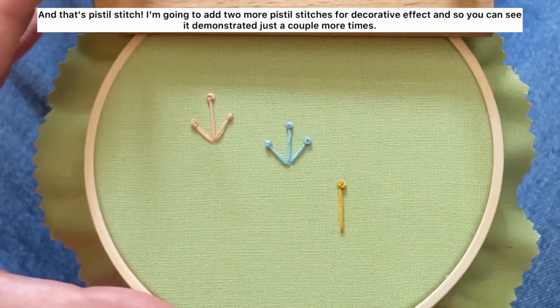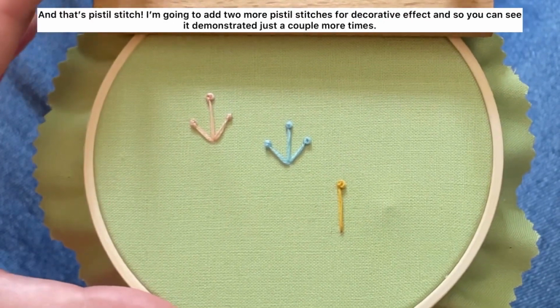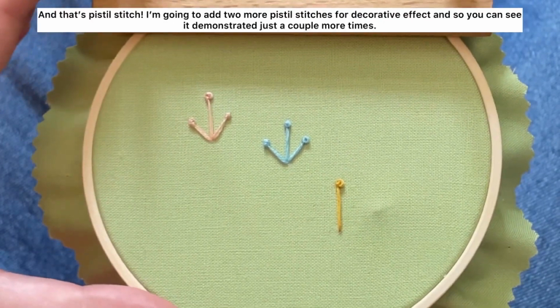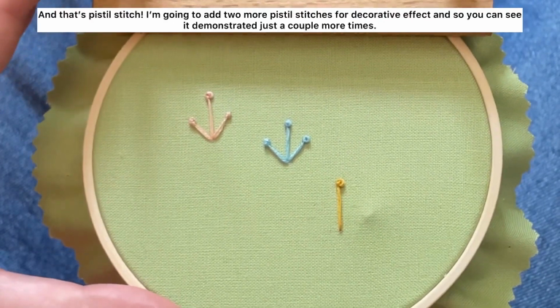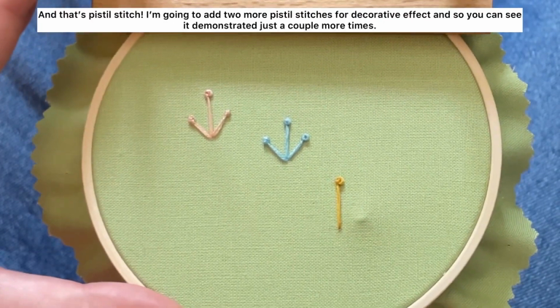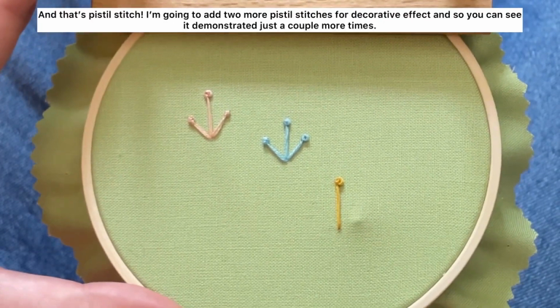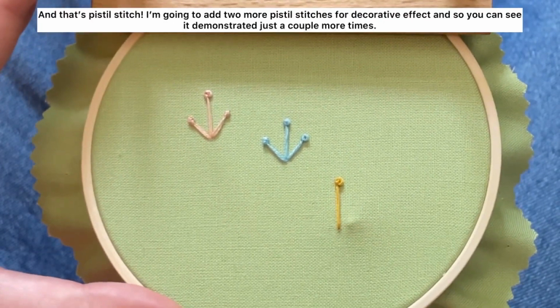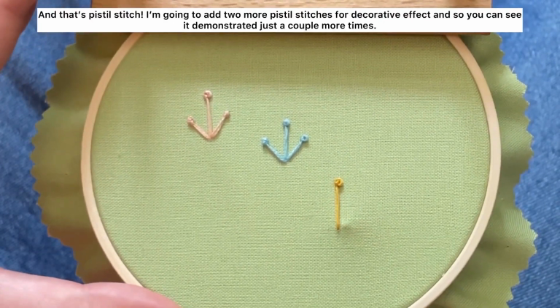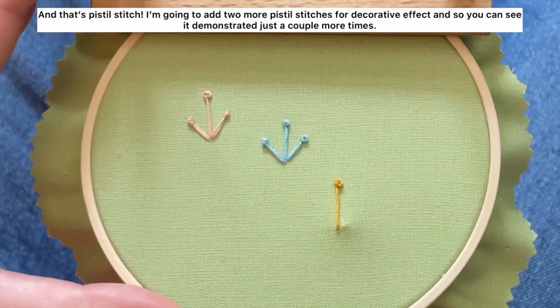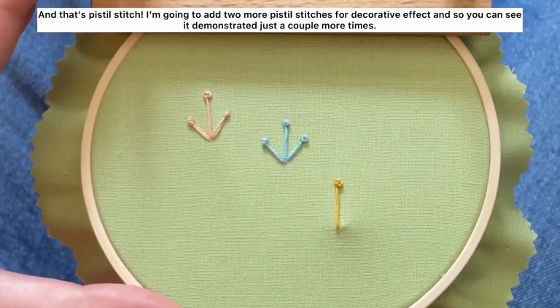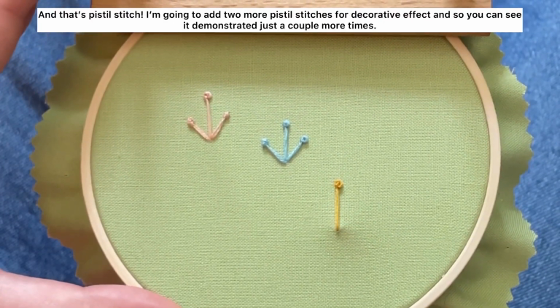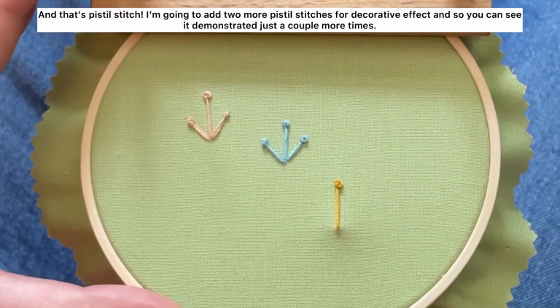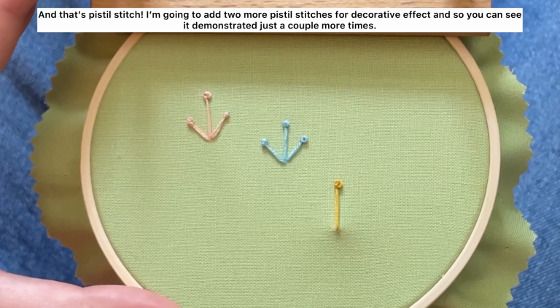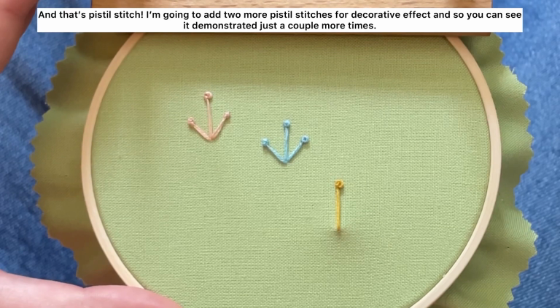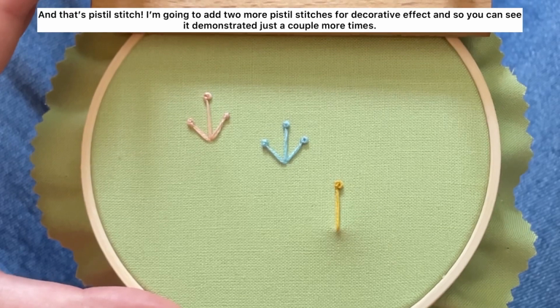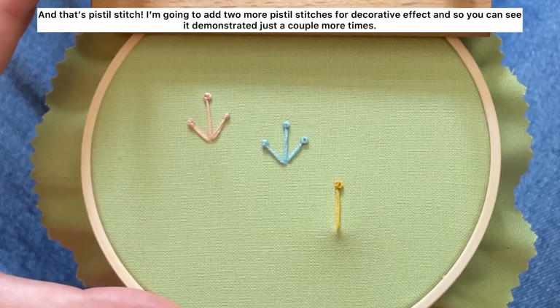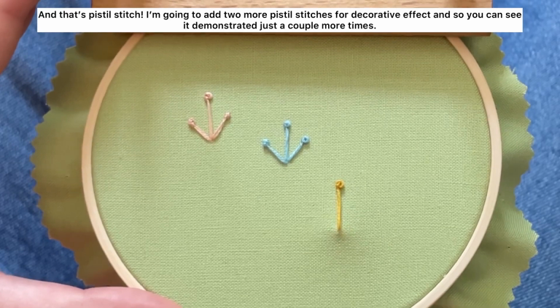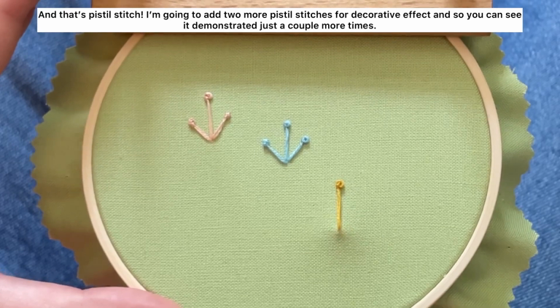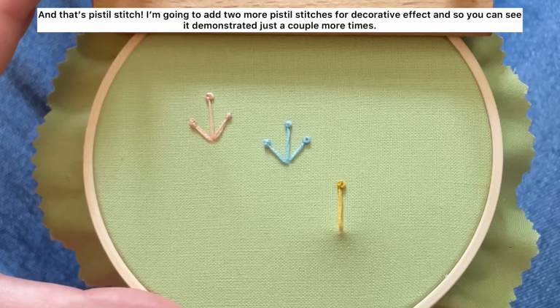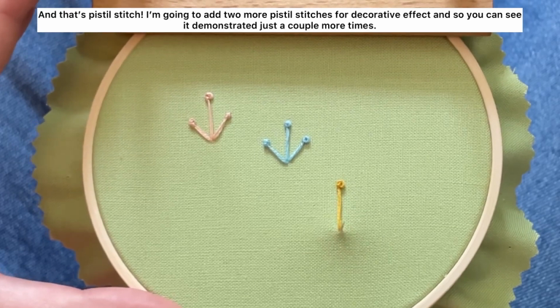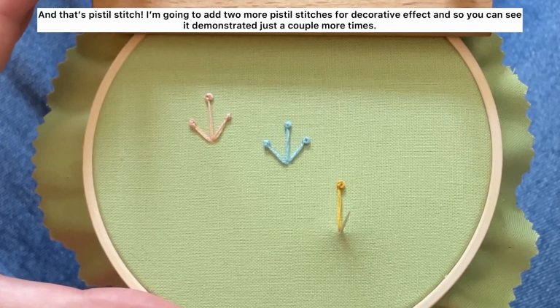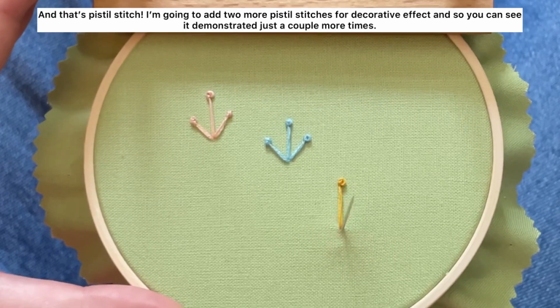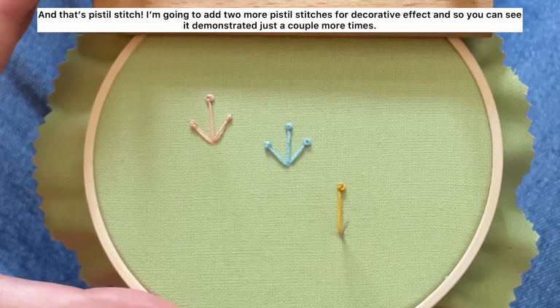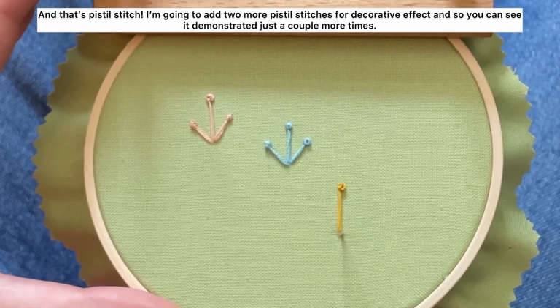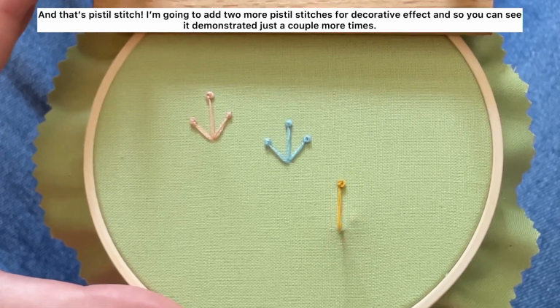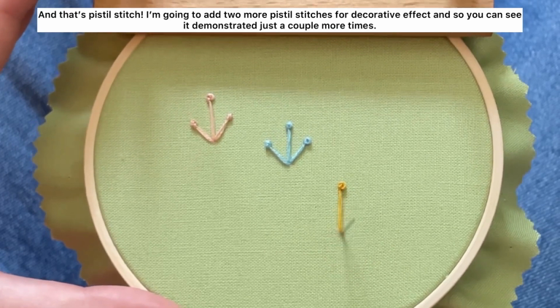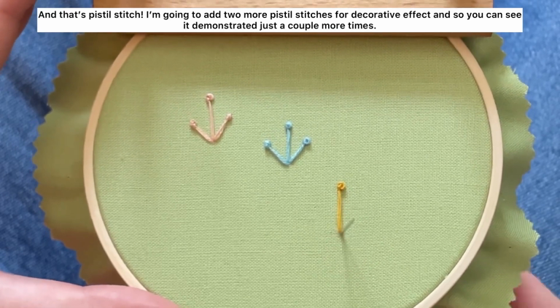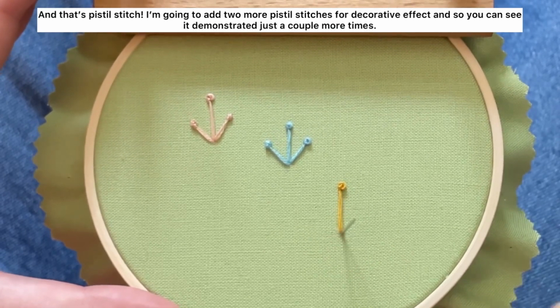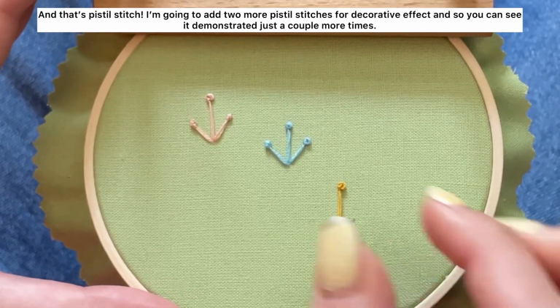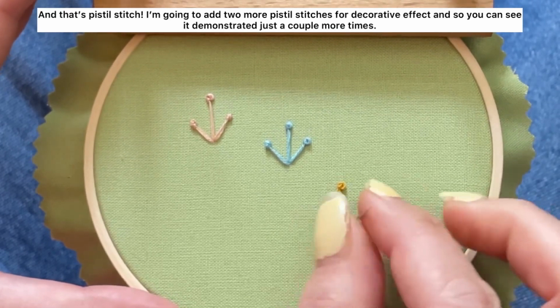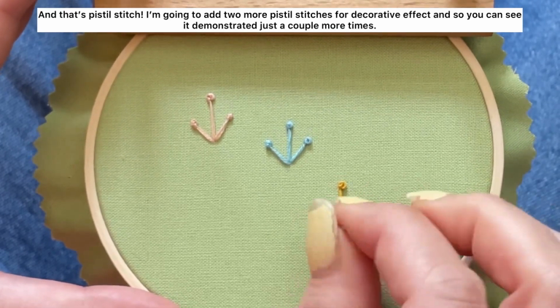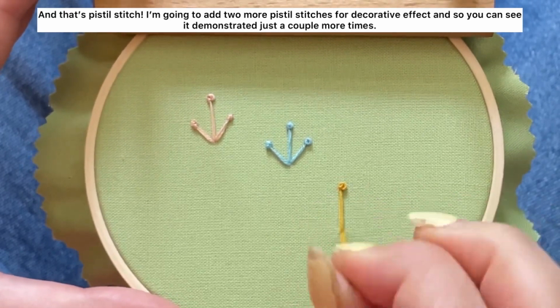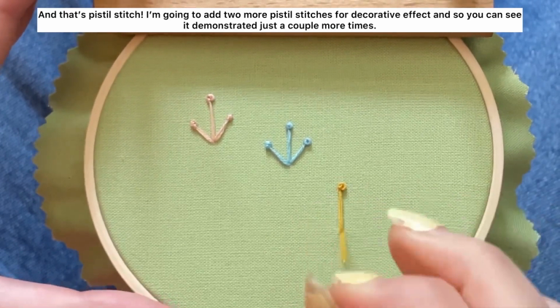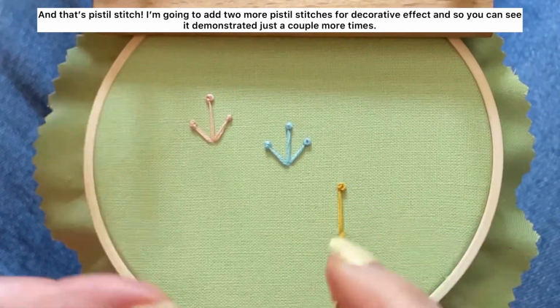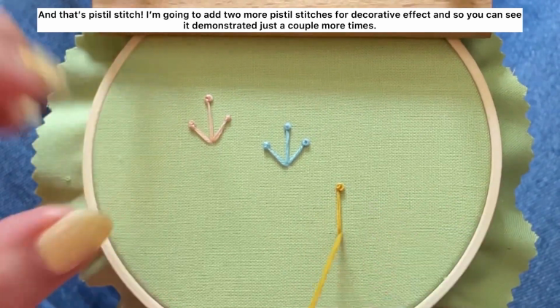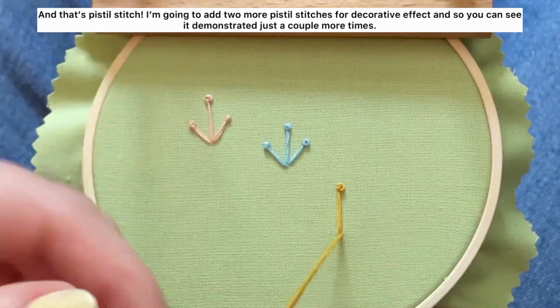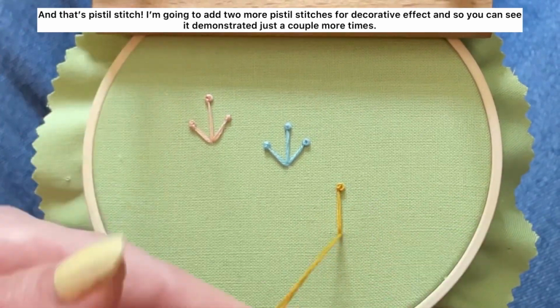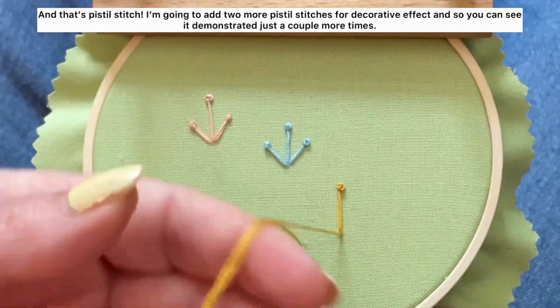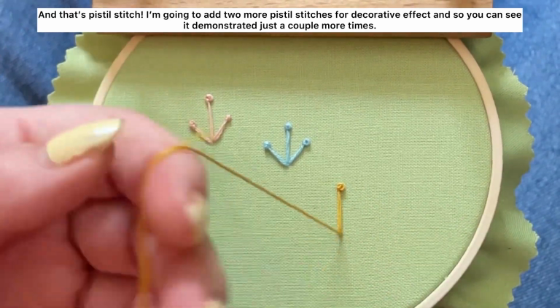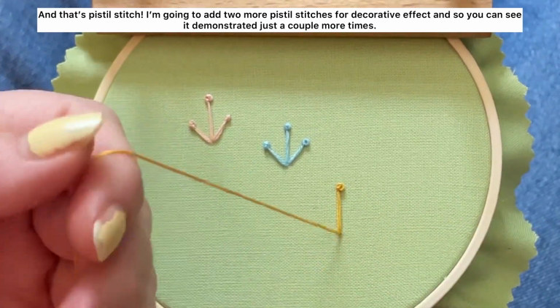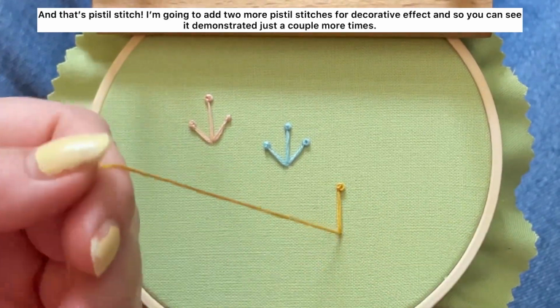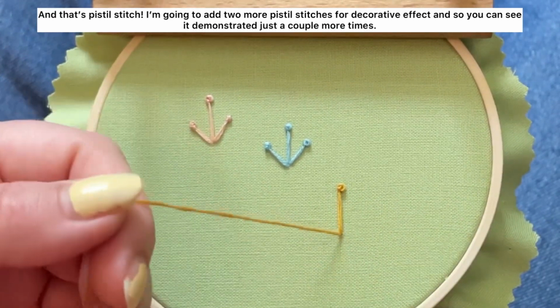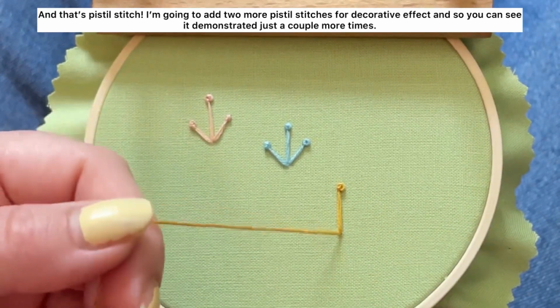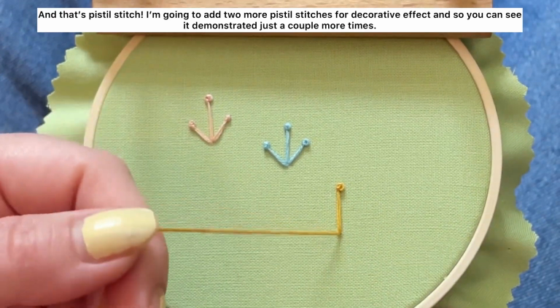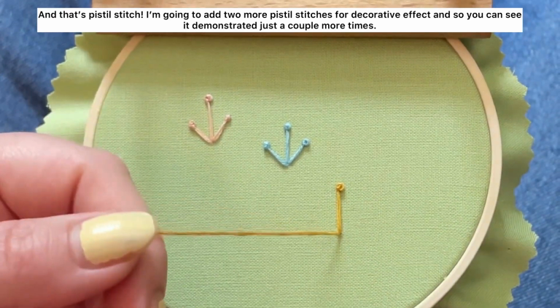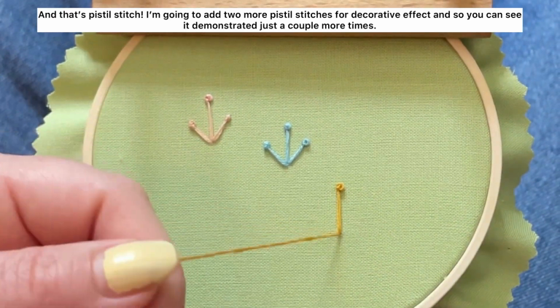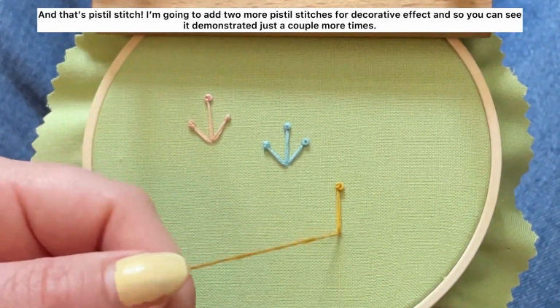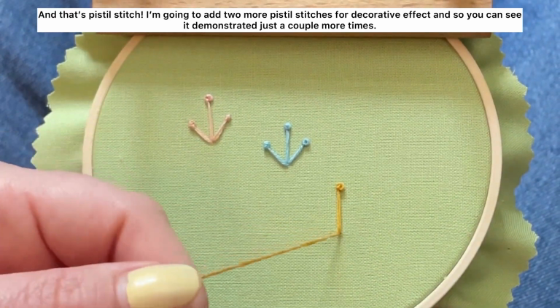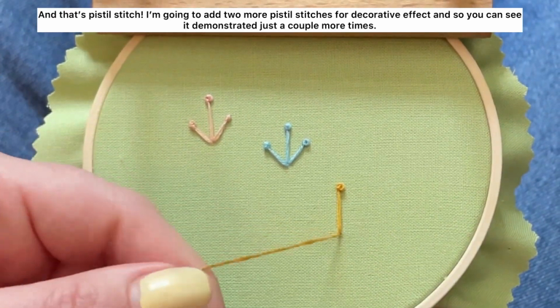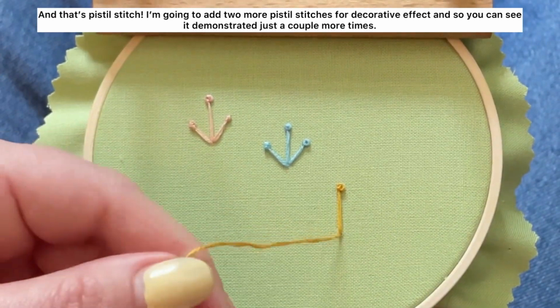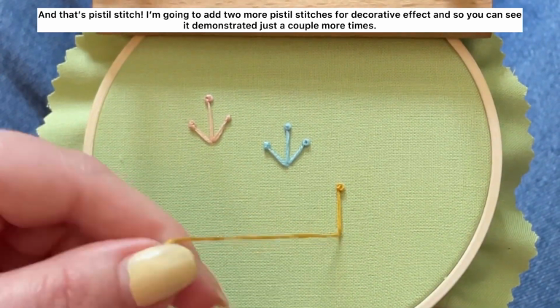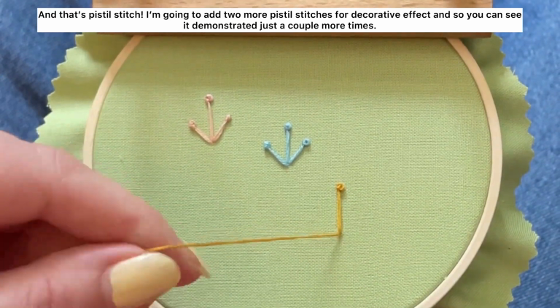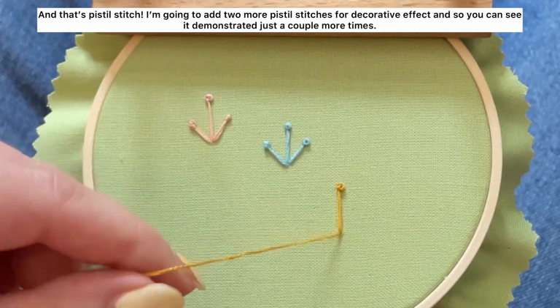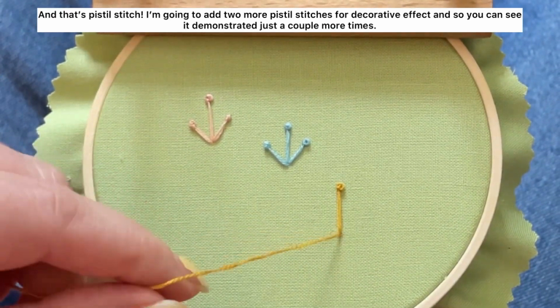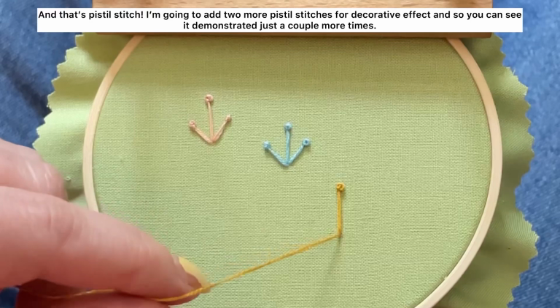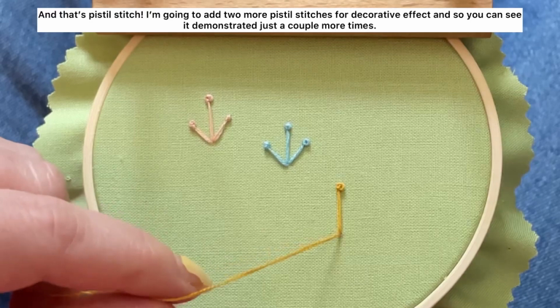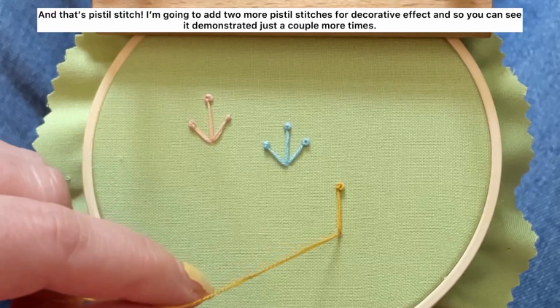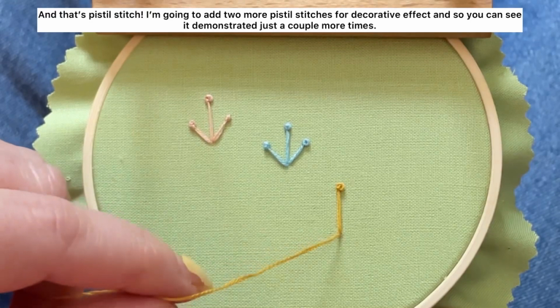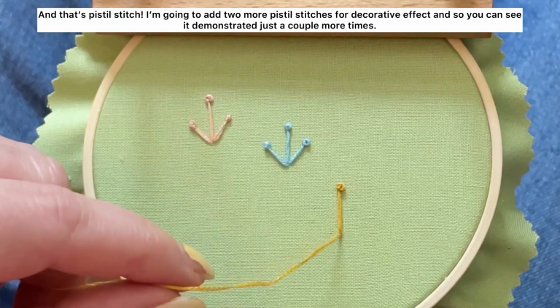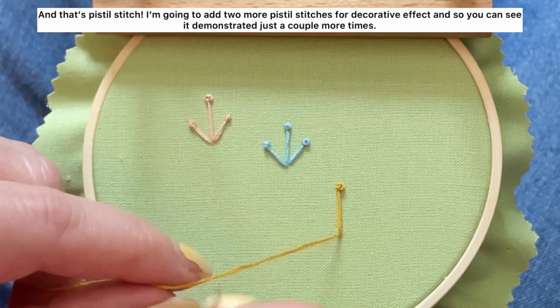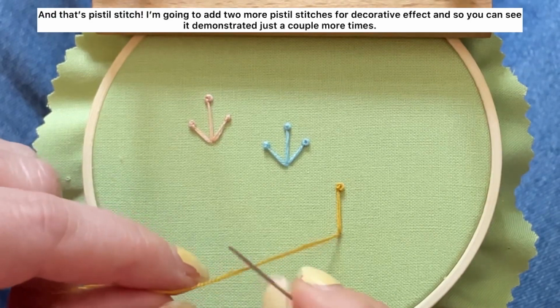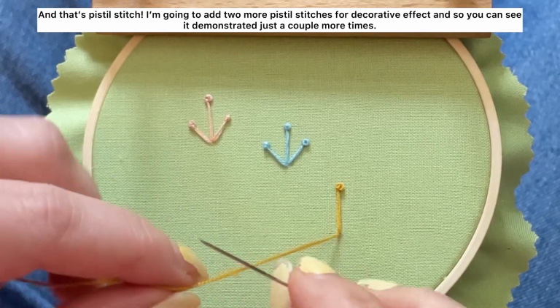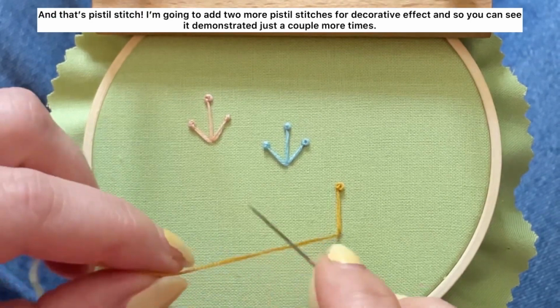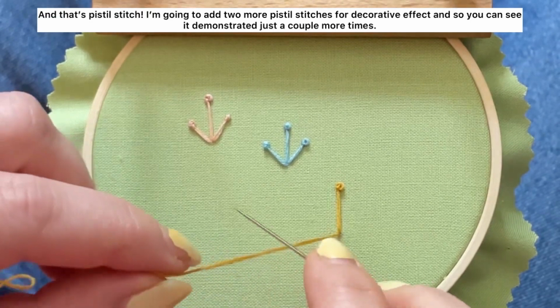And that's pistol stitch. I'm going to add two more pistol stitches for decorative effect so you can see it demonstrated just a couple more times.